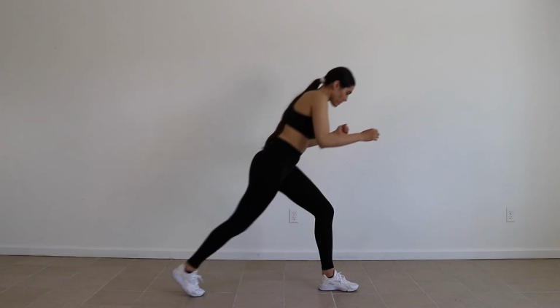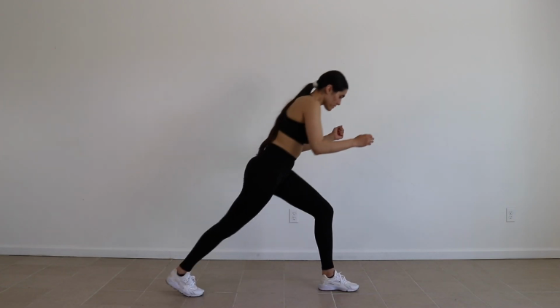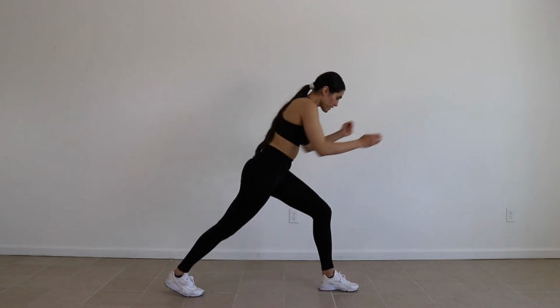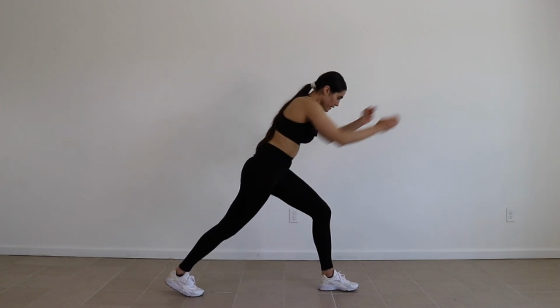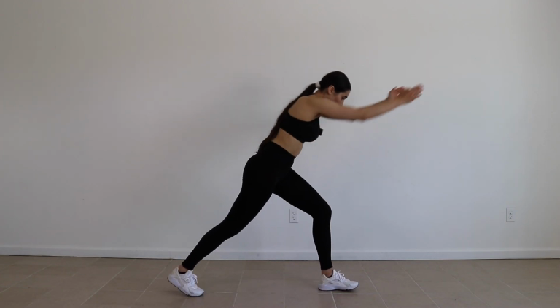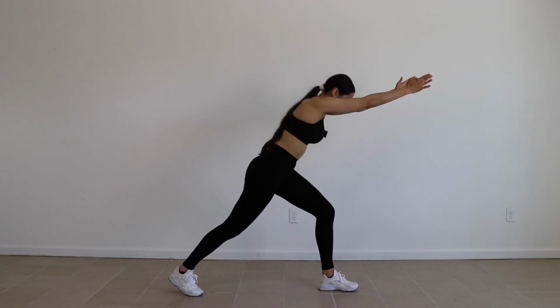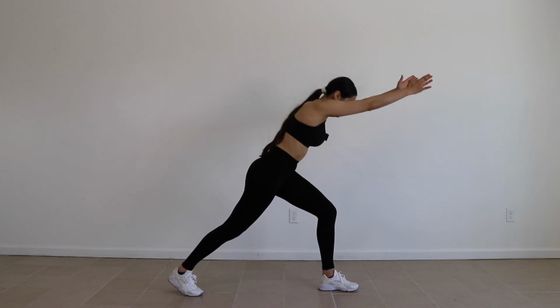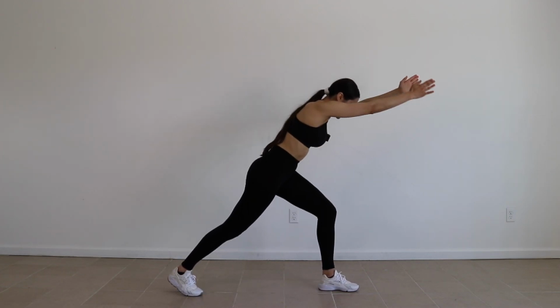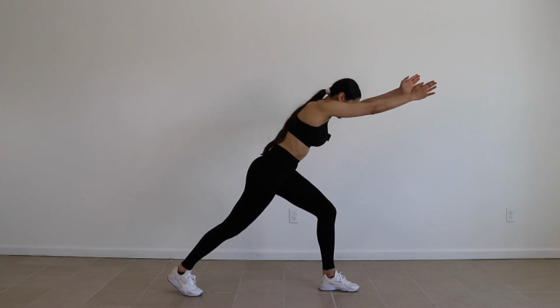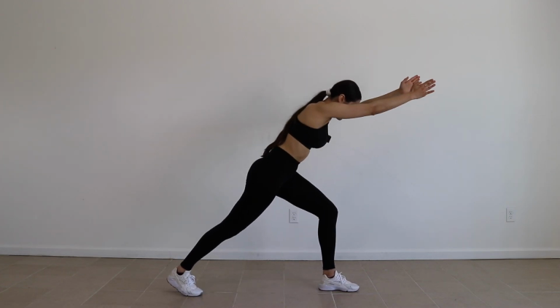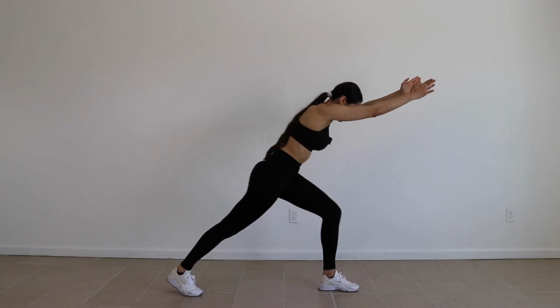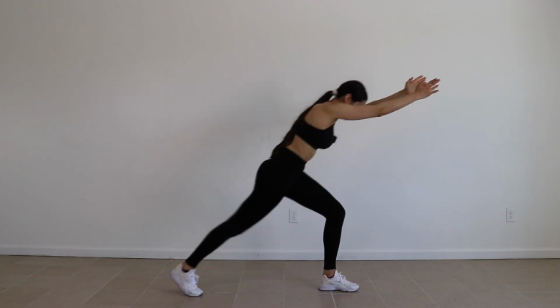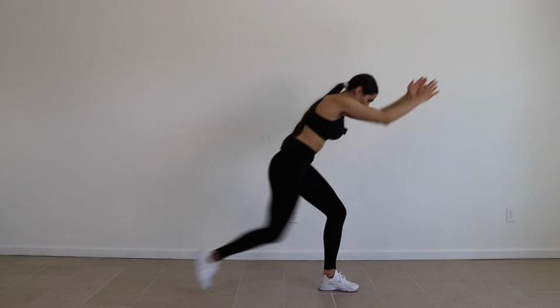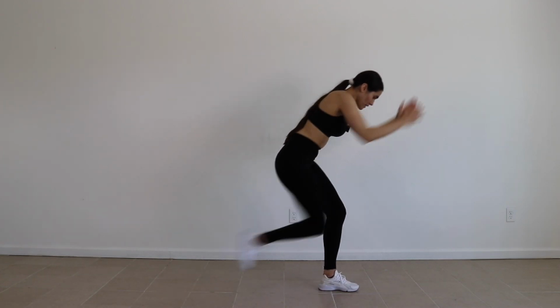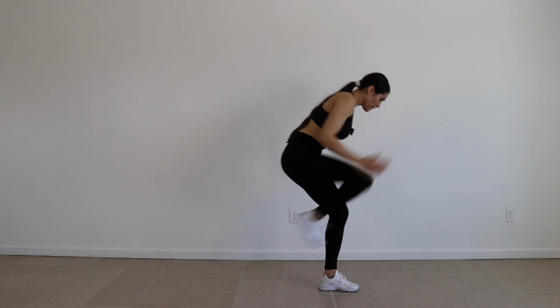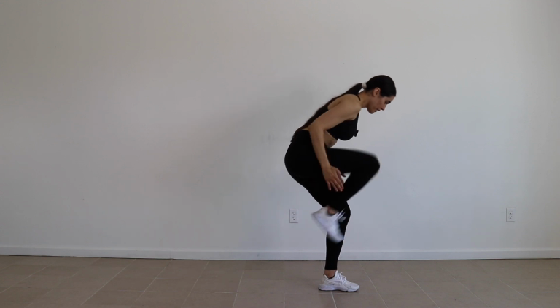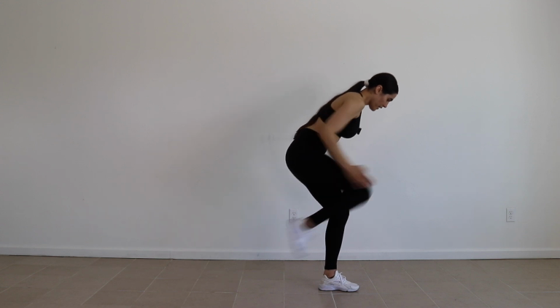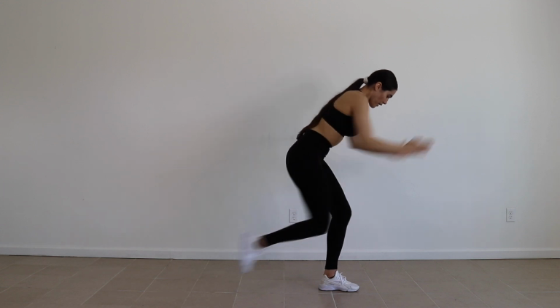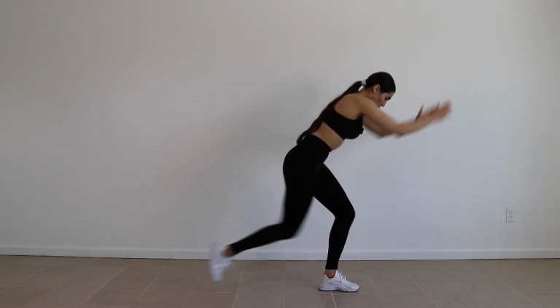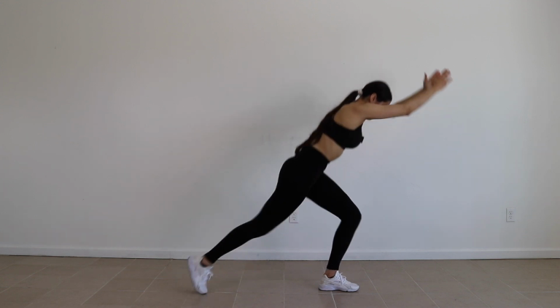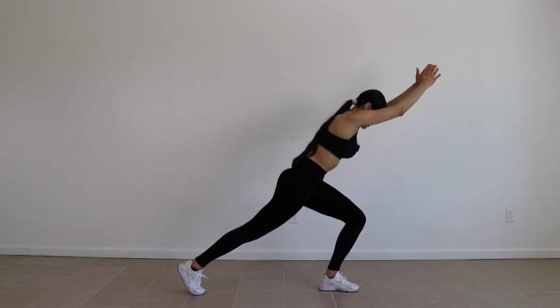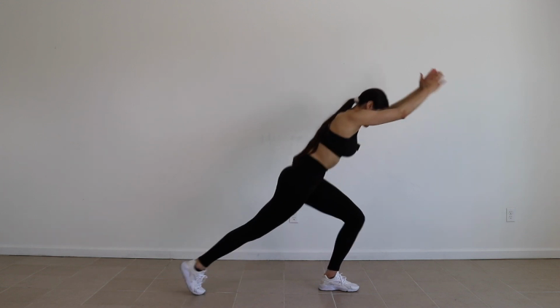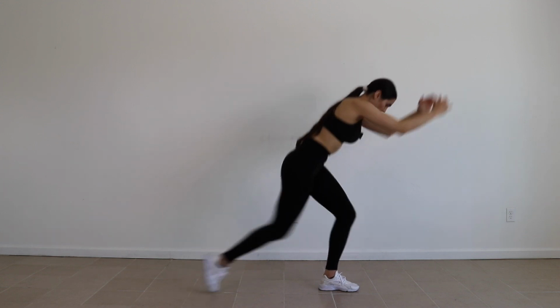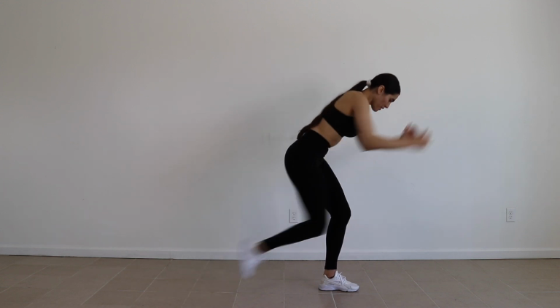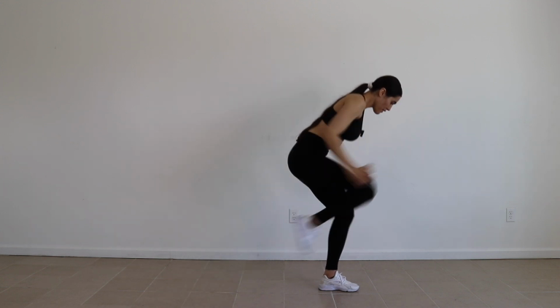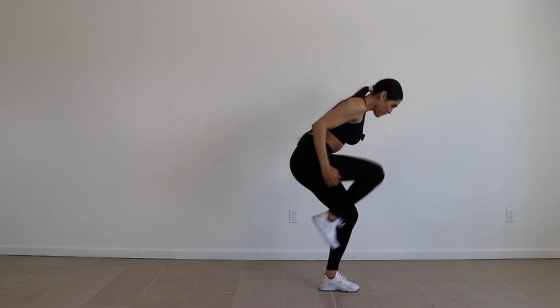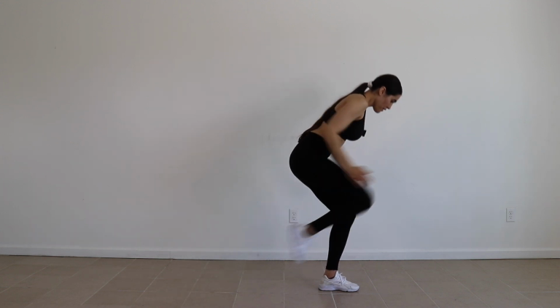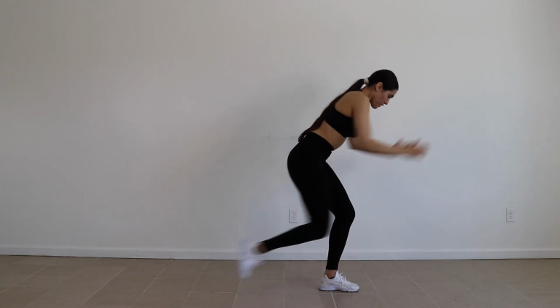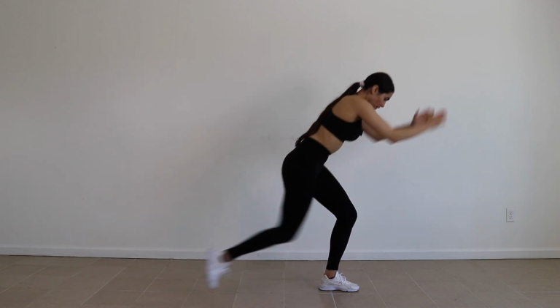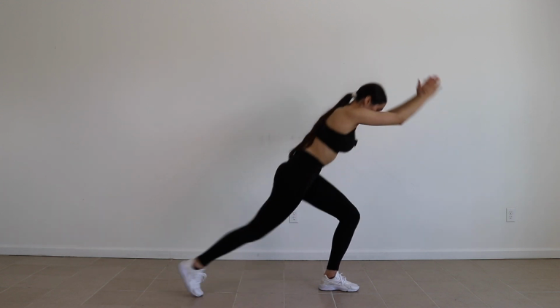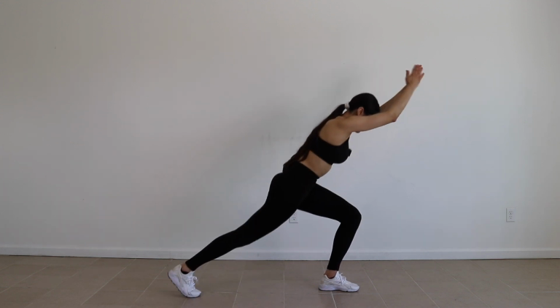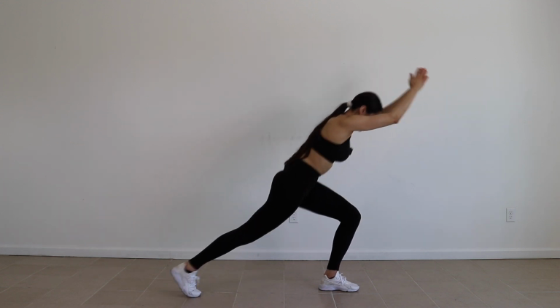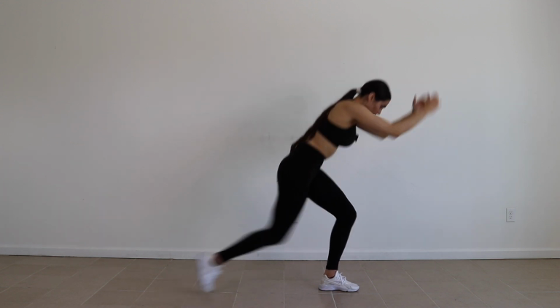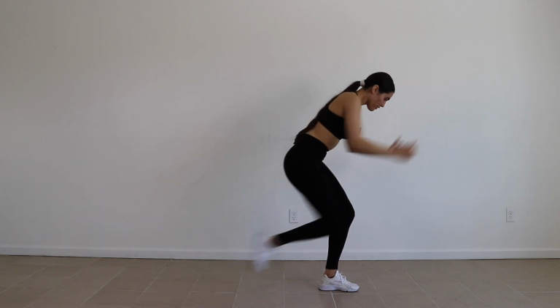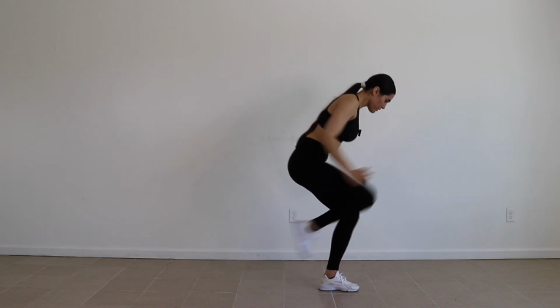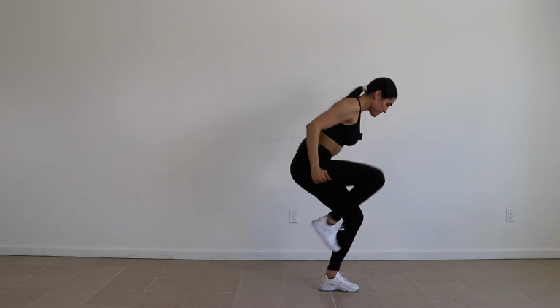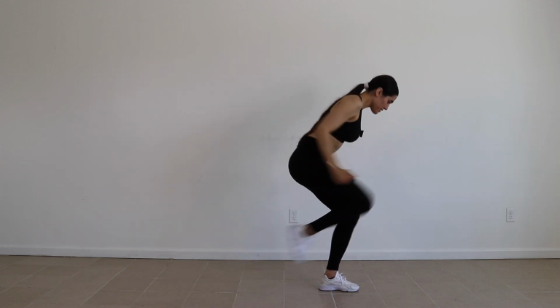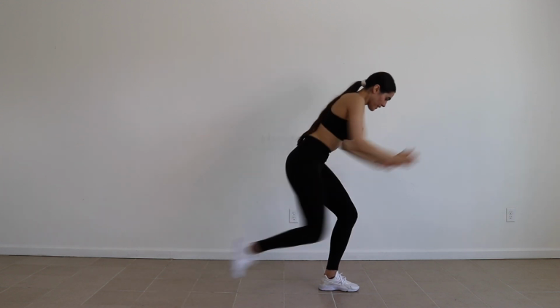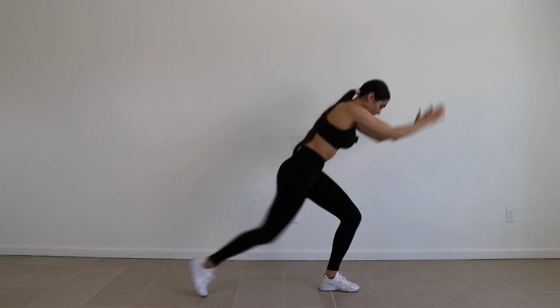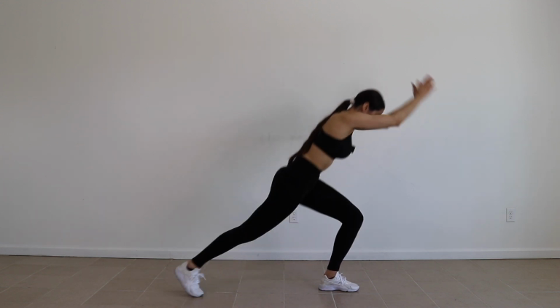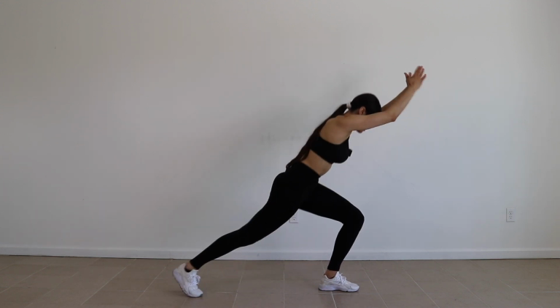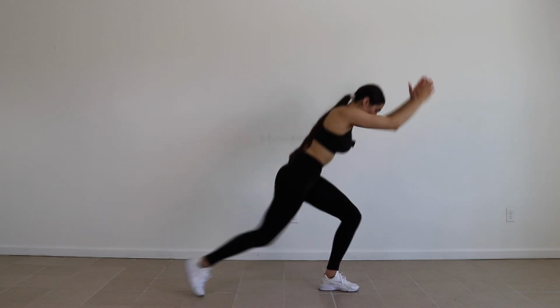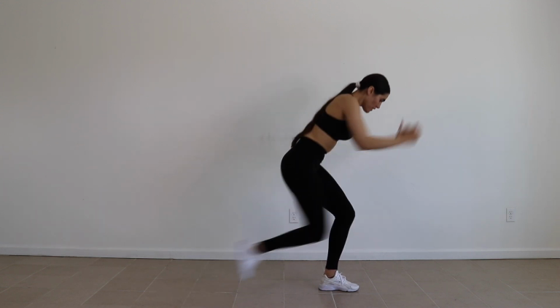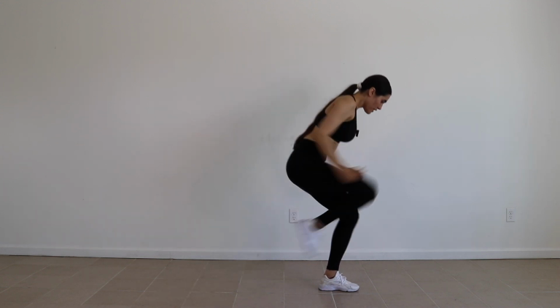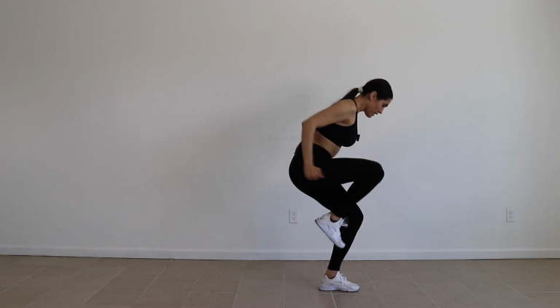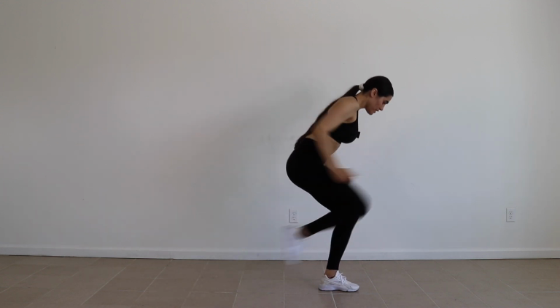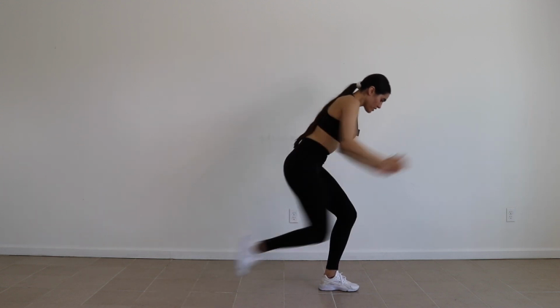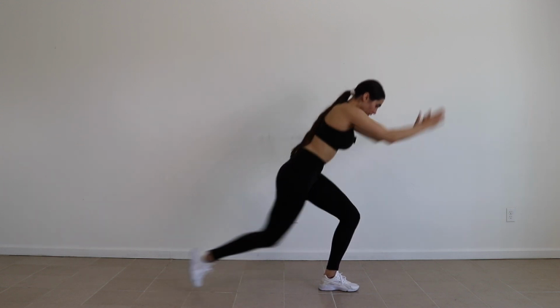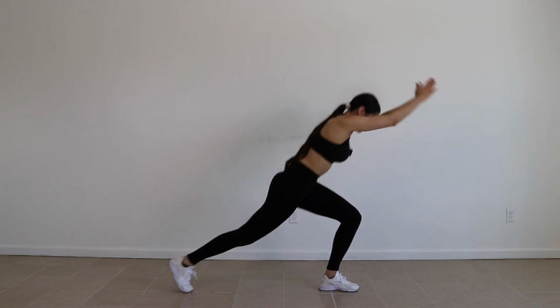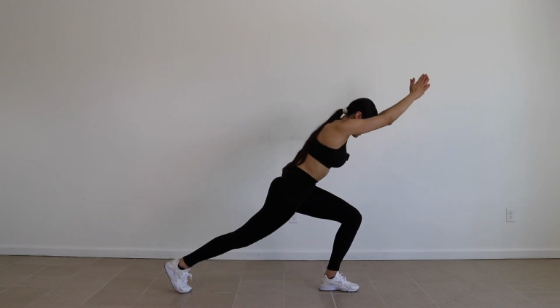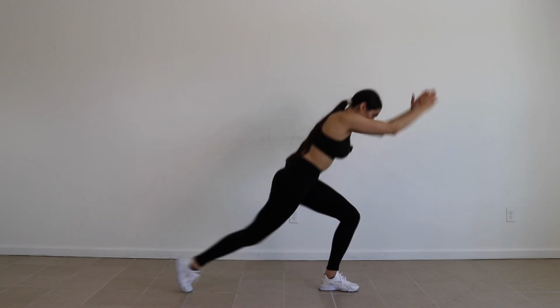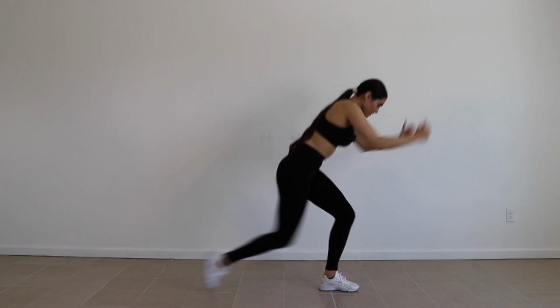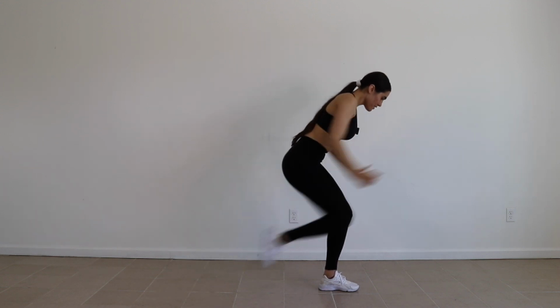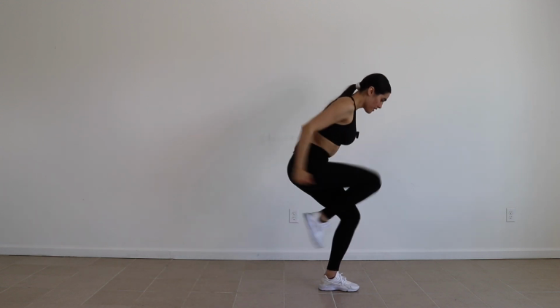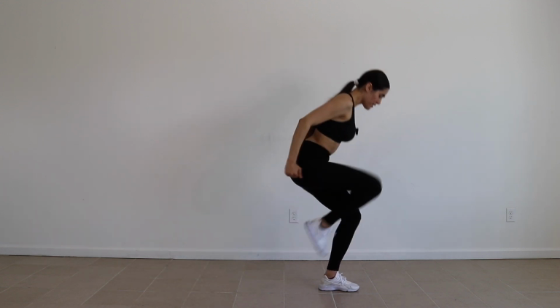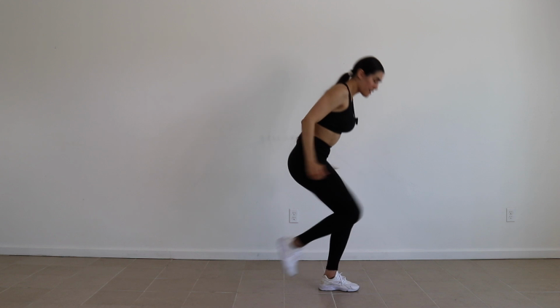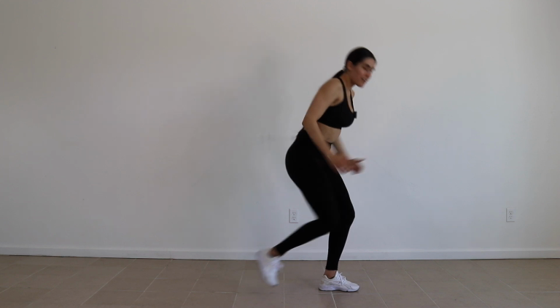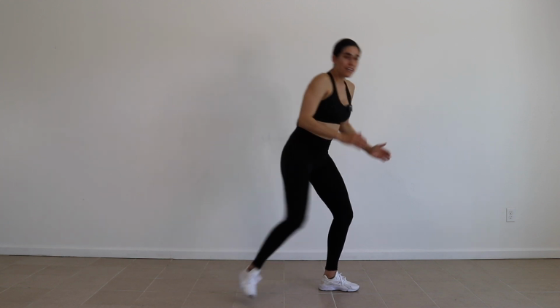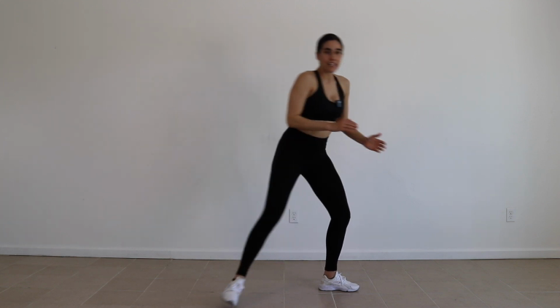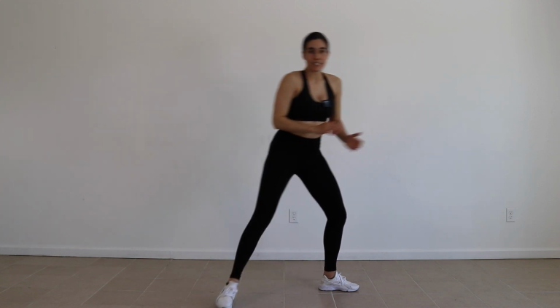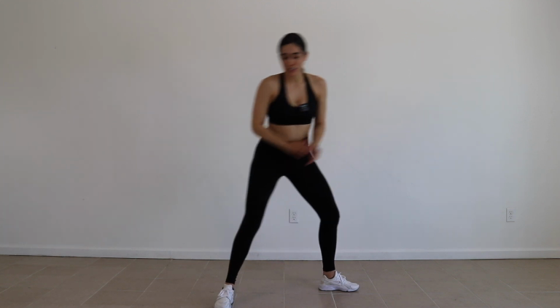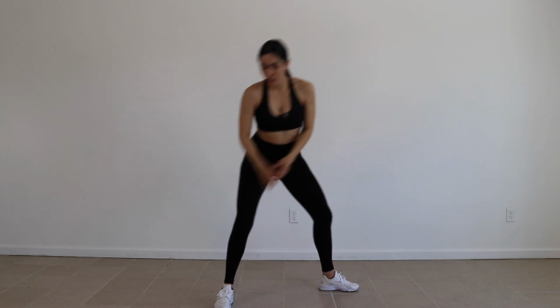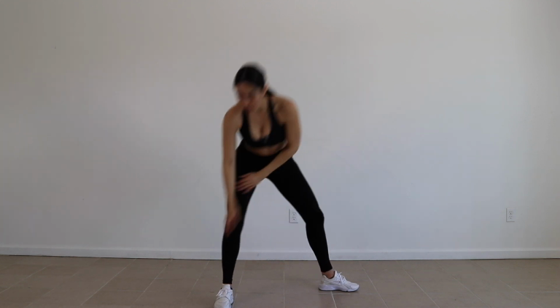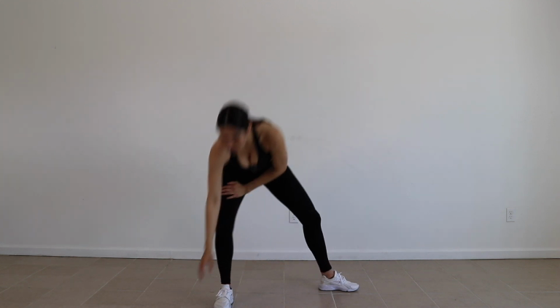Arms out, kick up. 30 seconds each leg, let's do it.